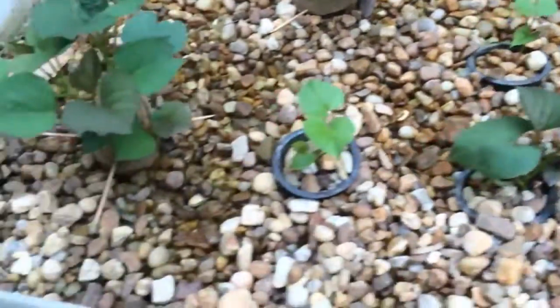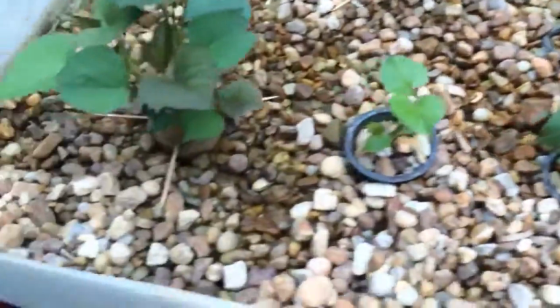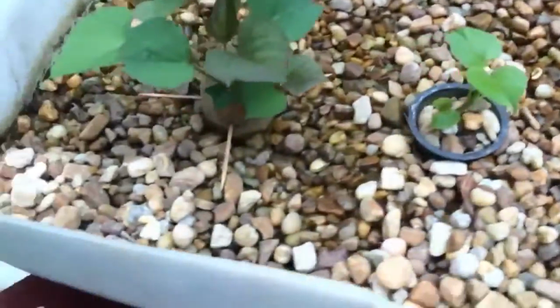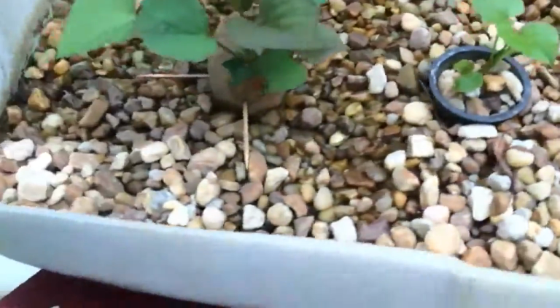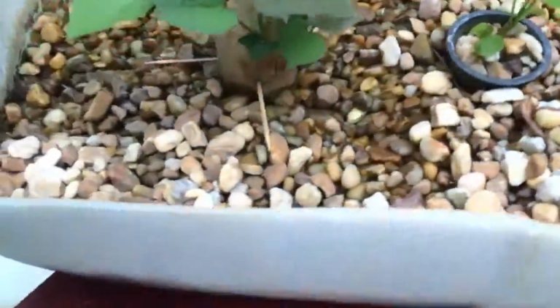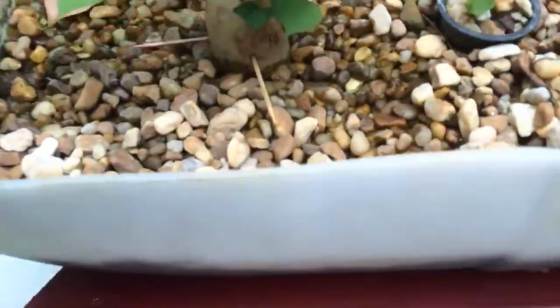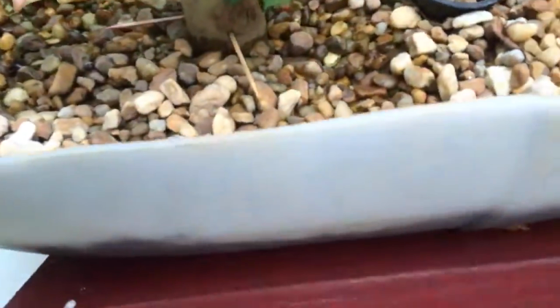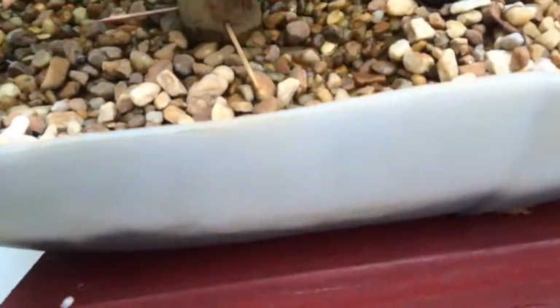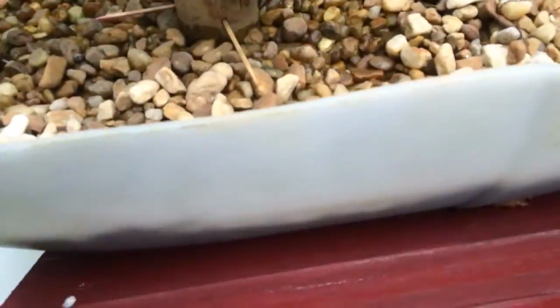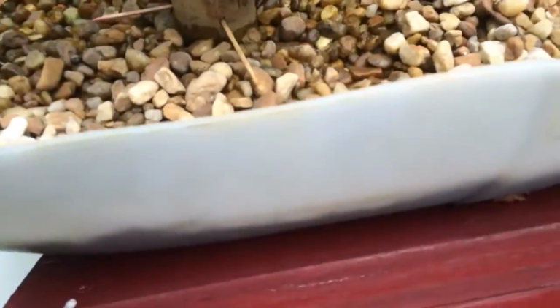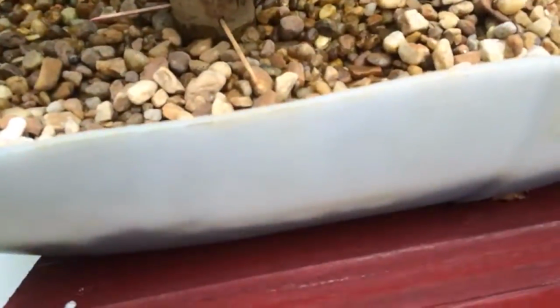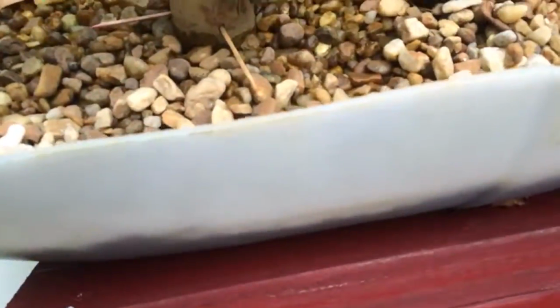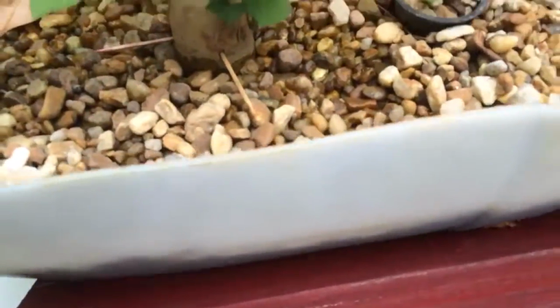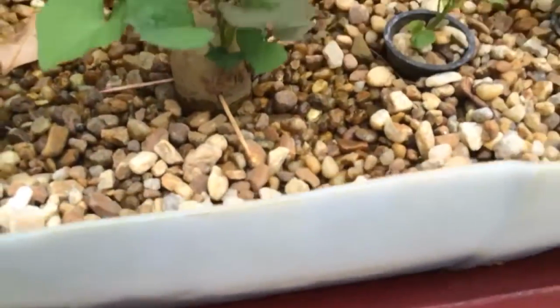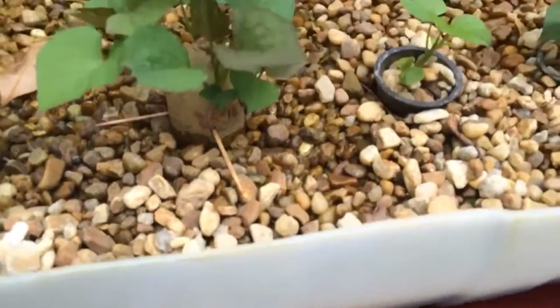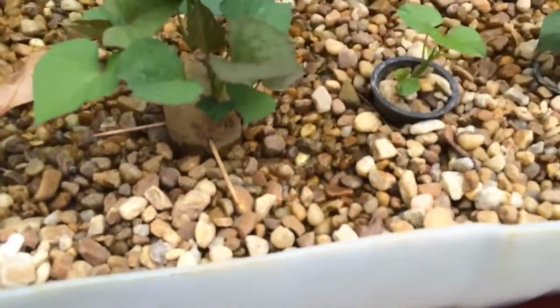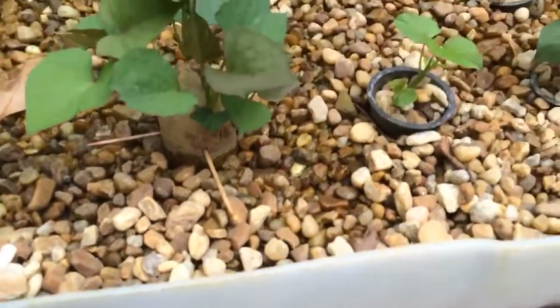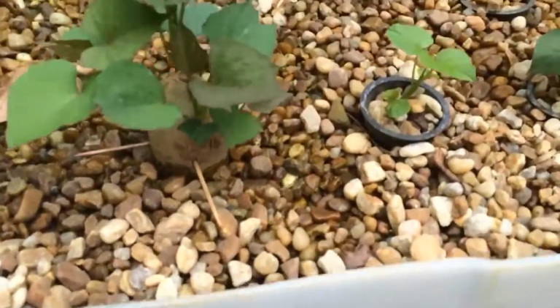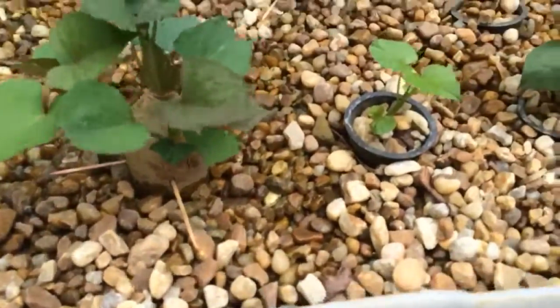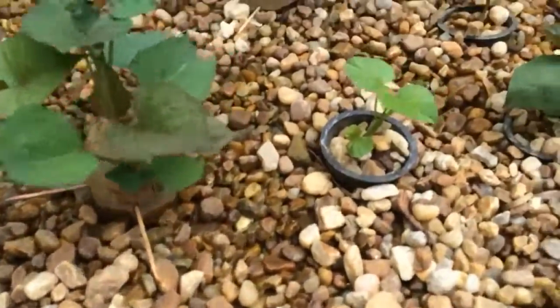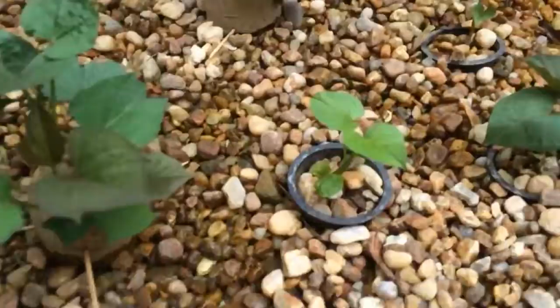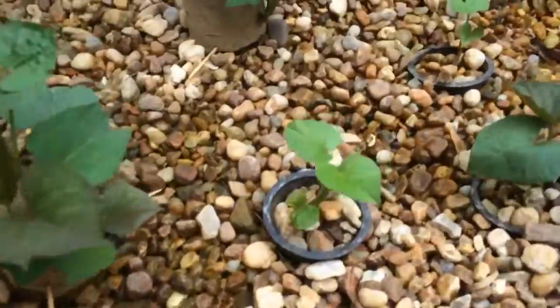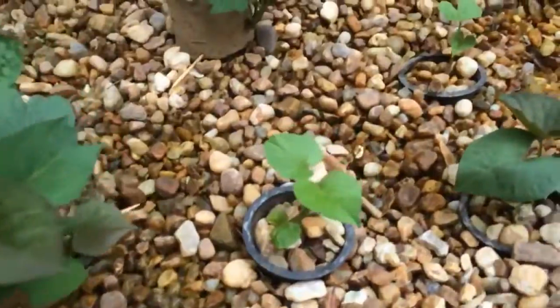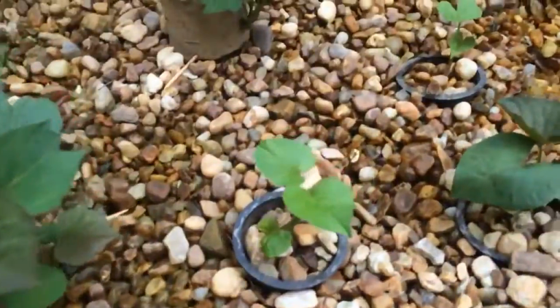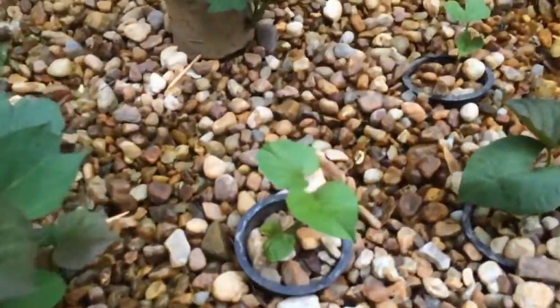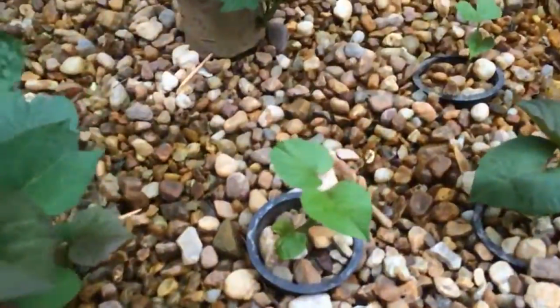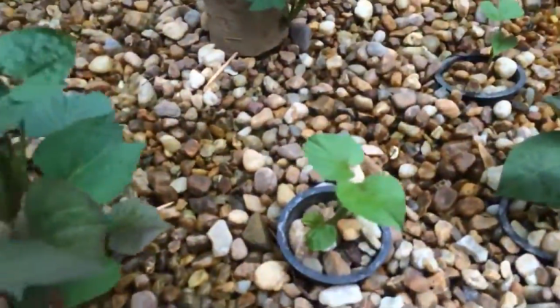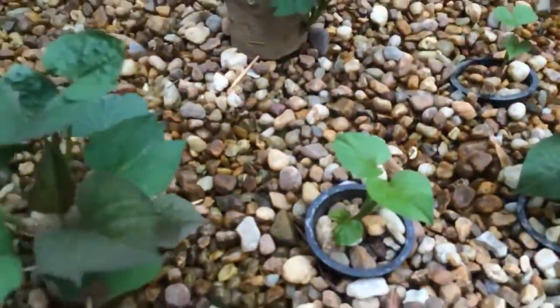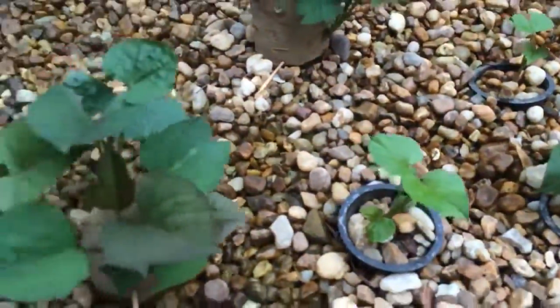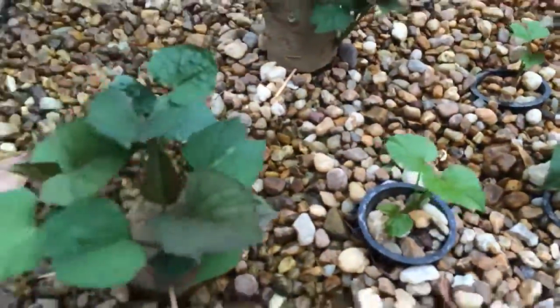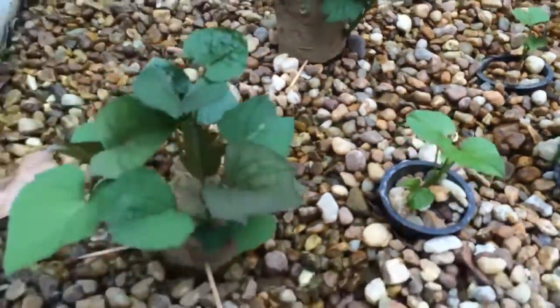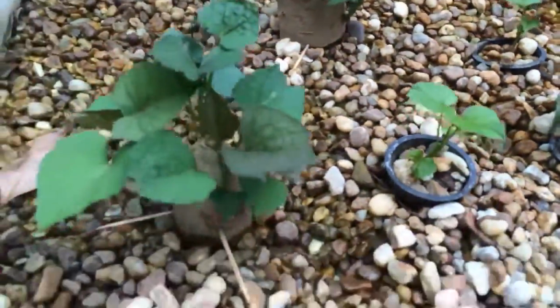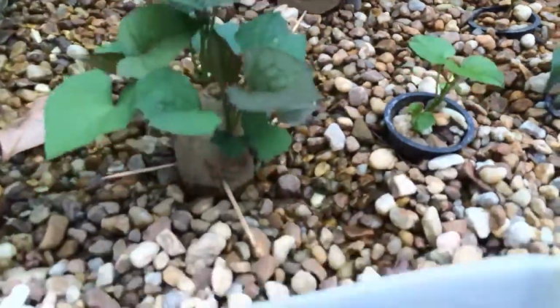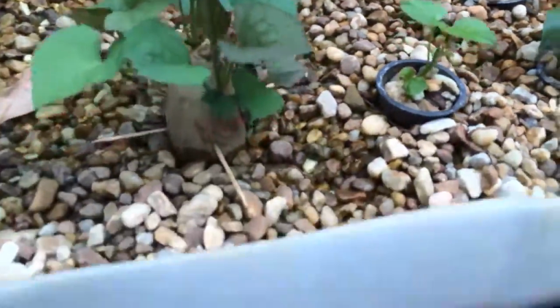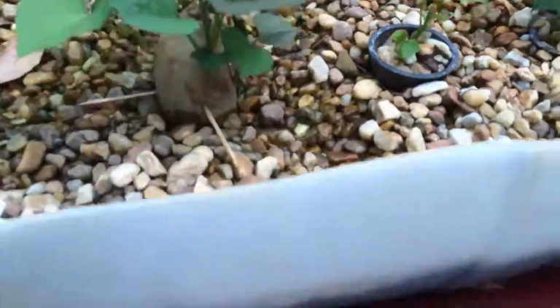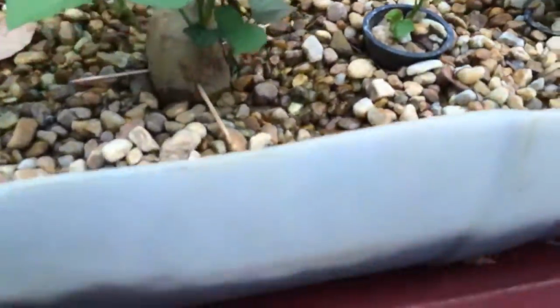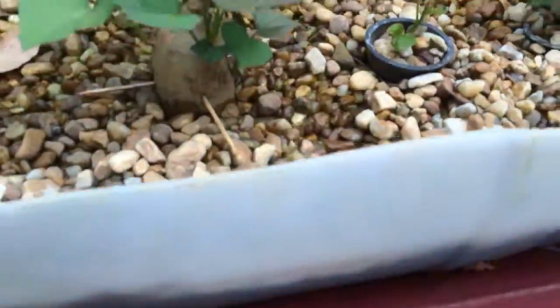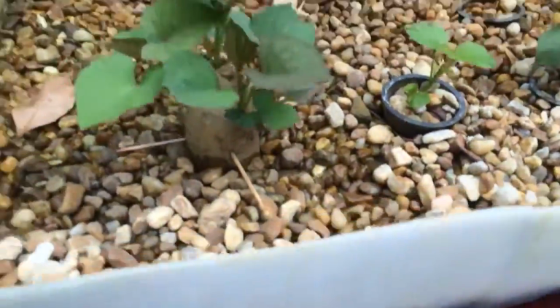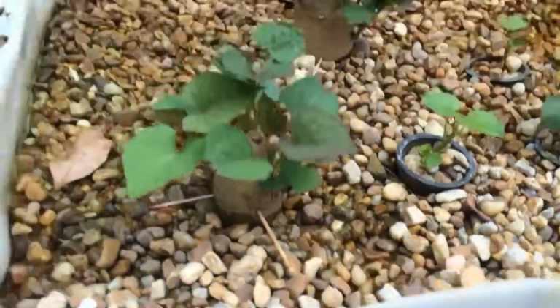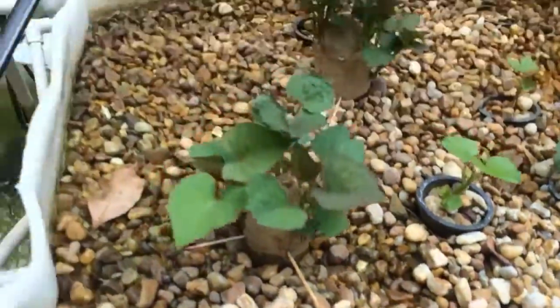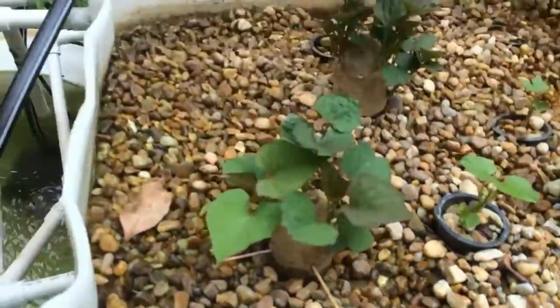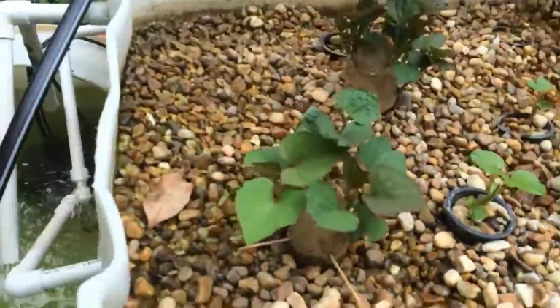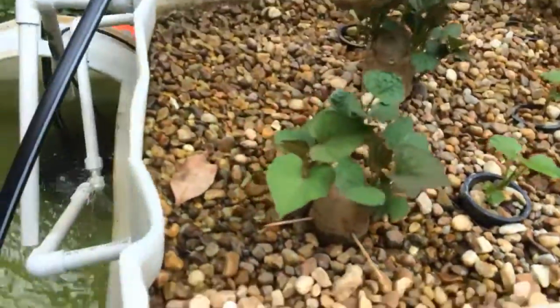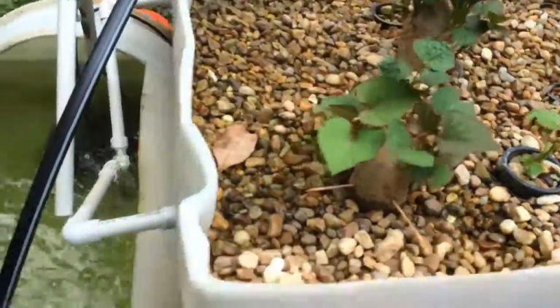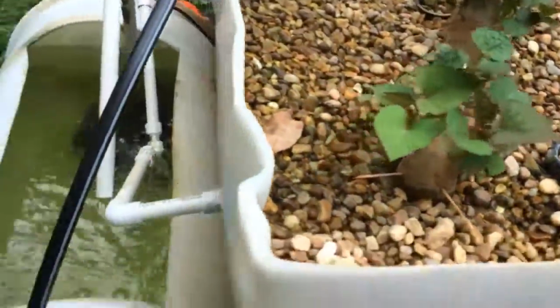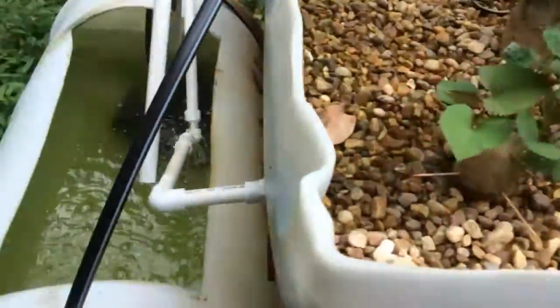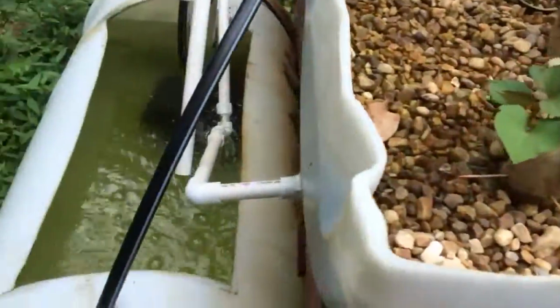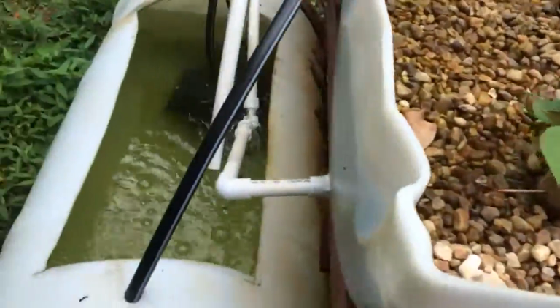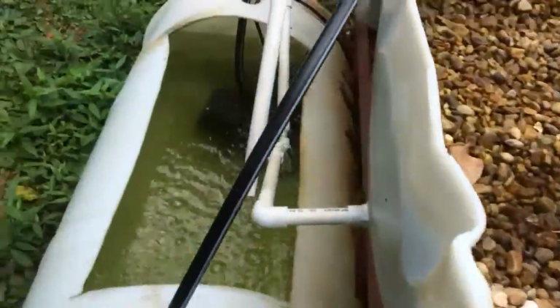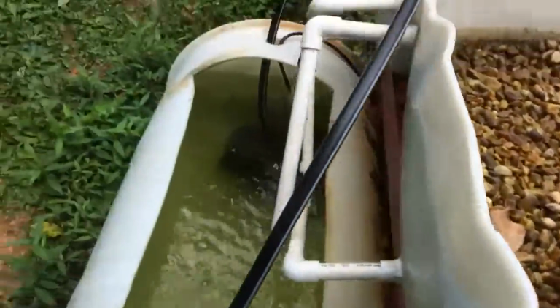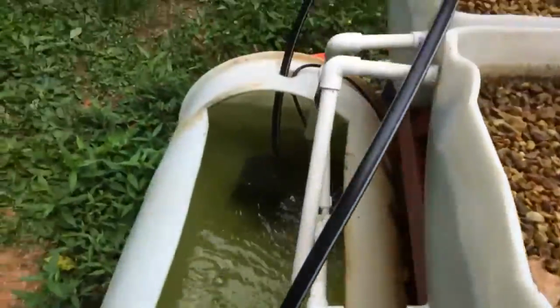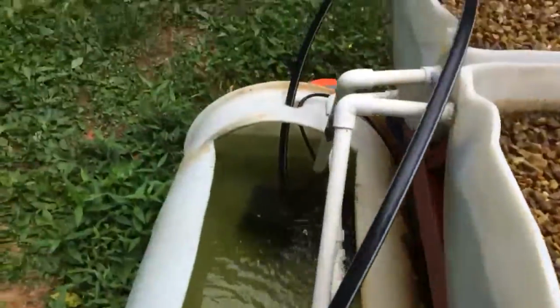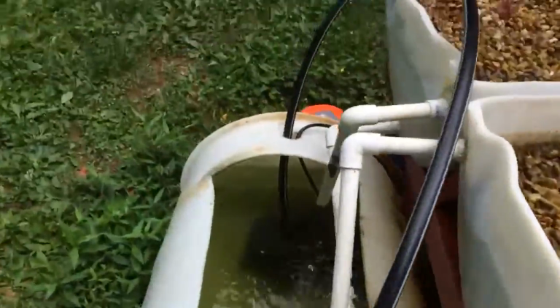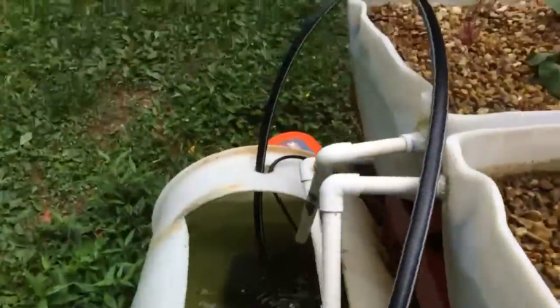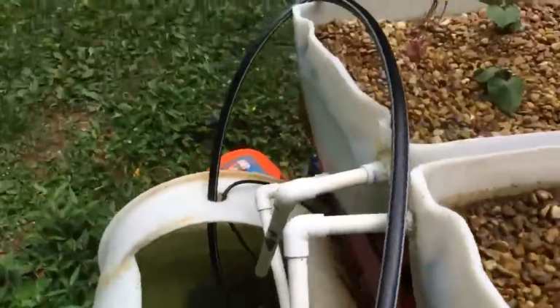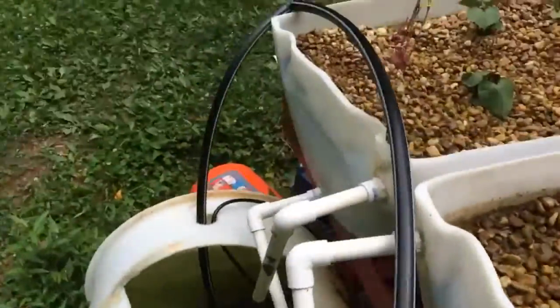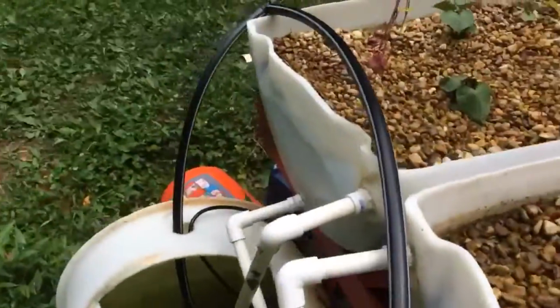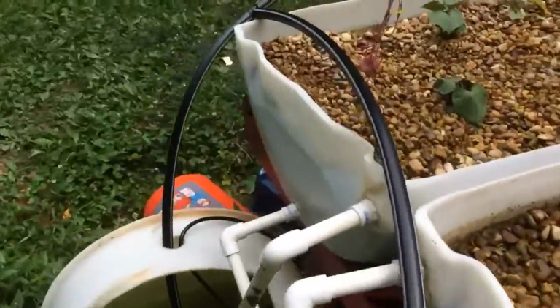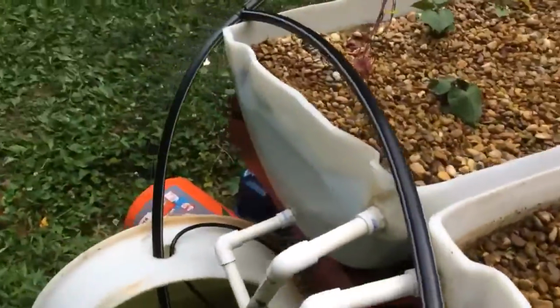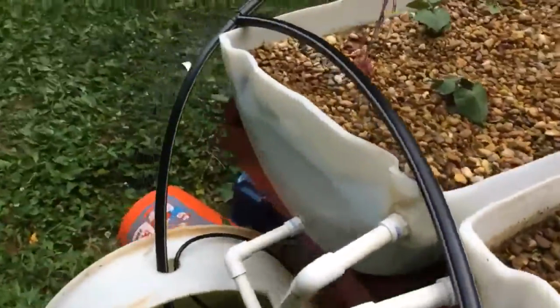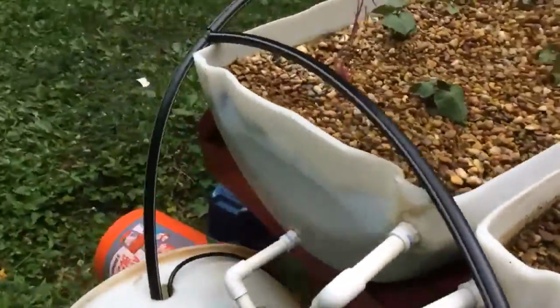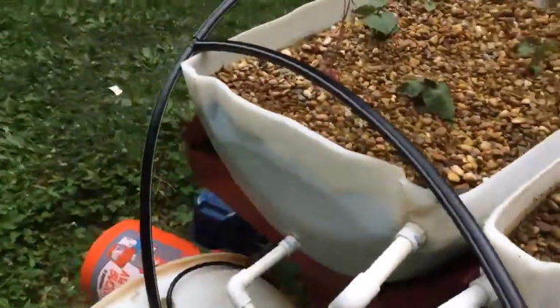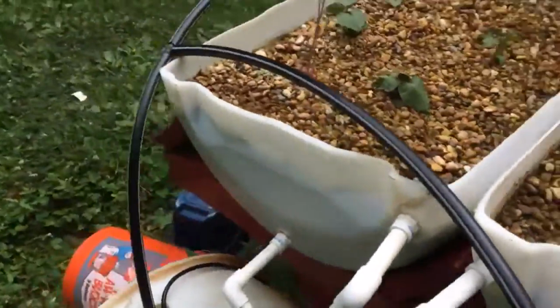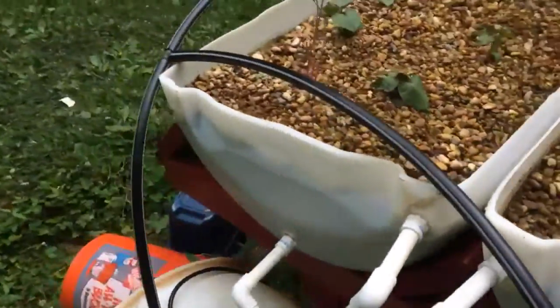And then I just buried some of the other potatoes that were producing their shoots, and they're still producing their shoots.